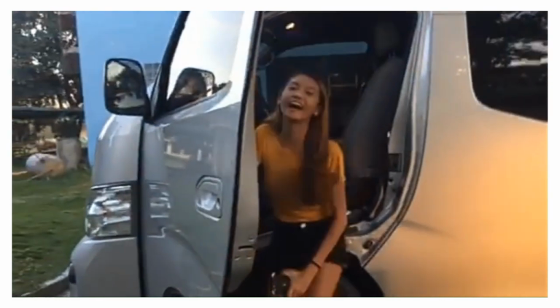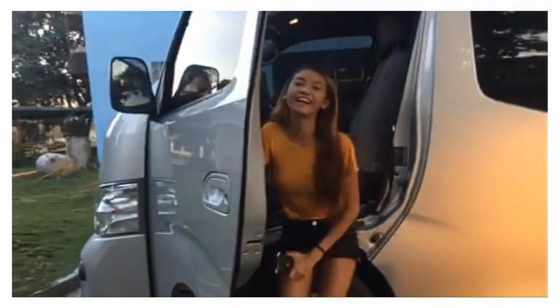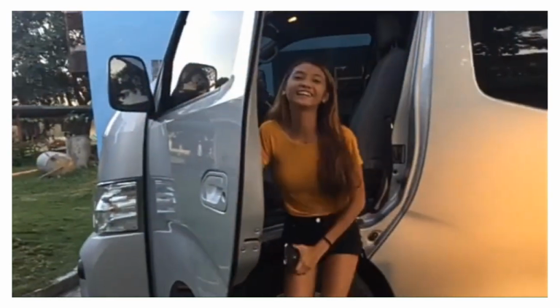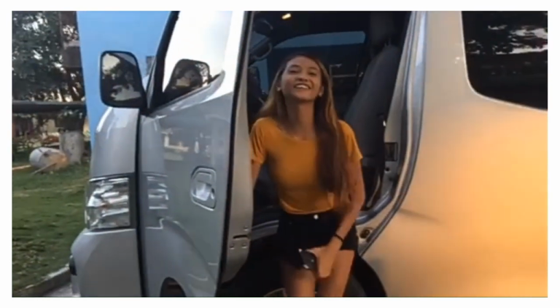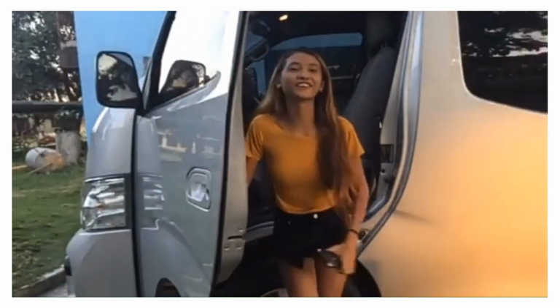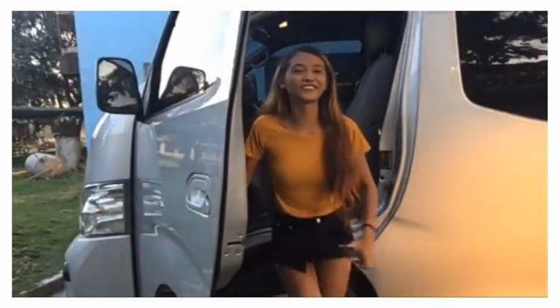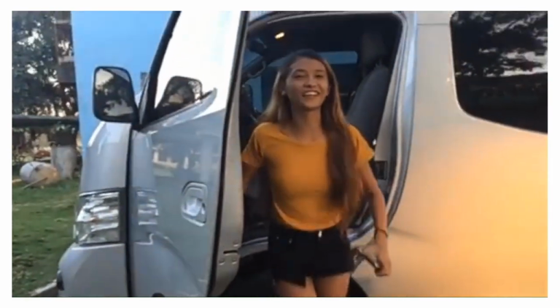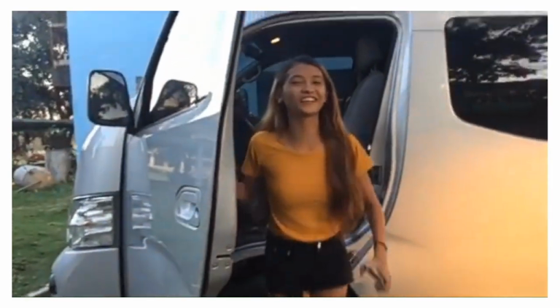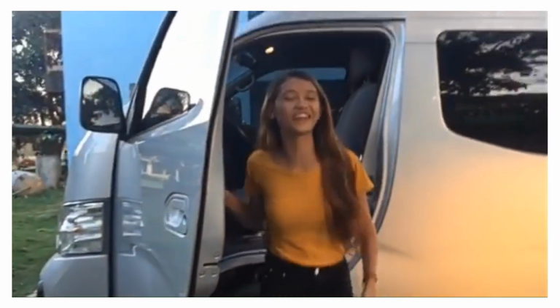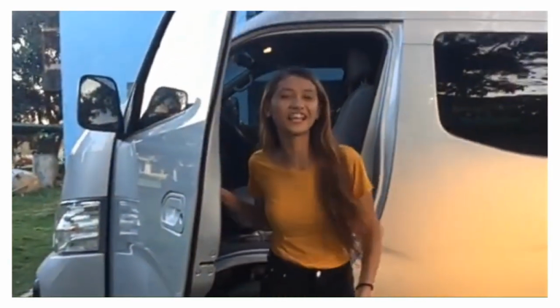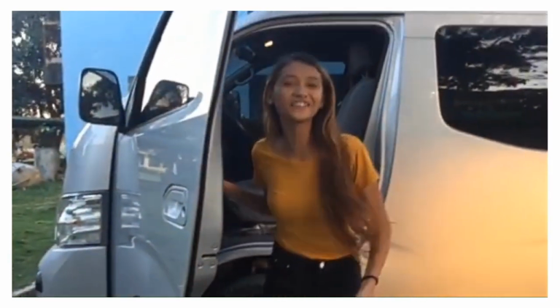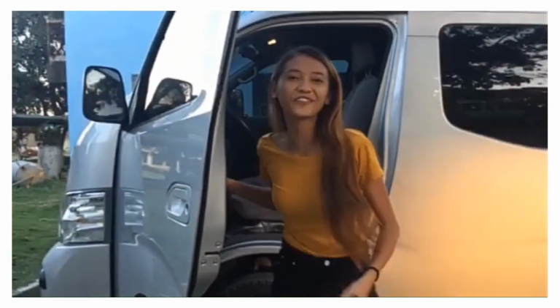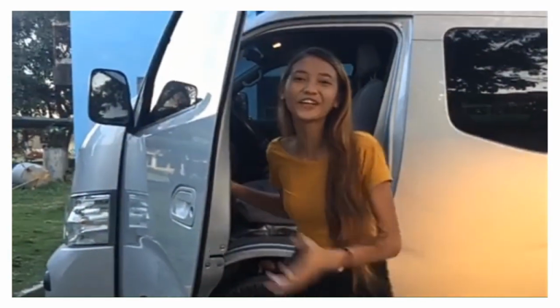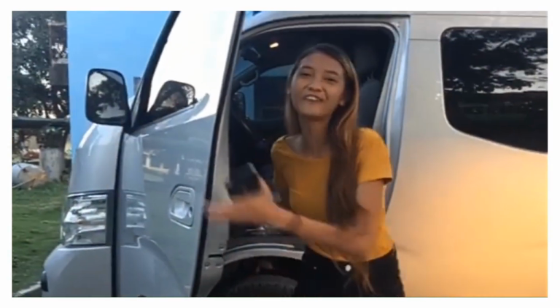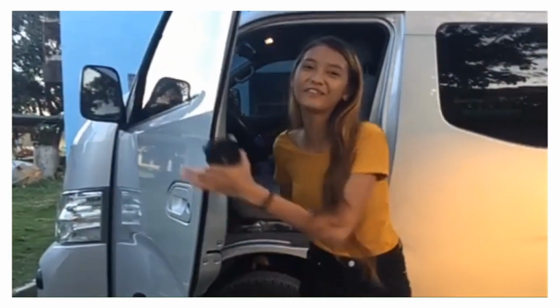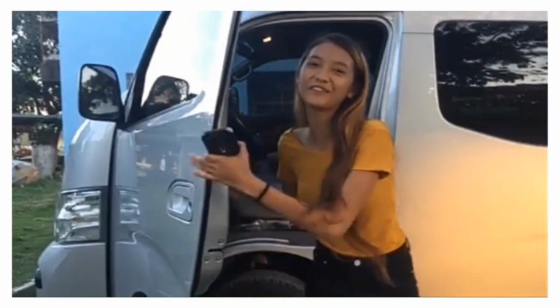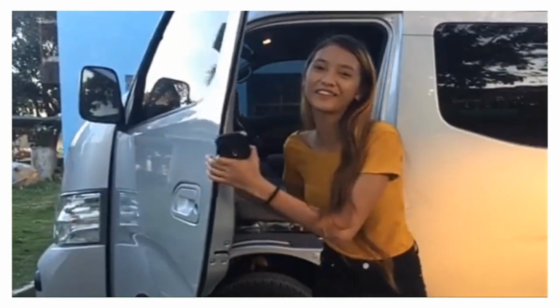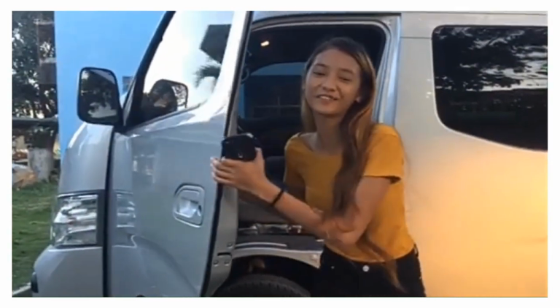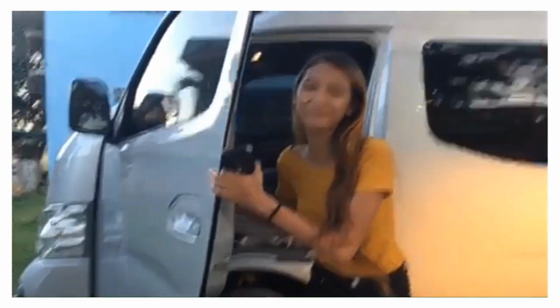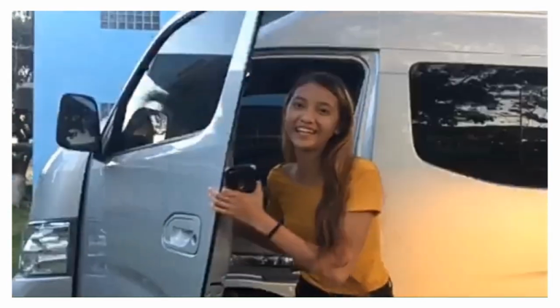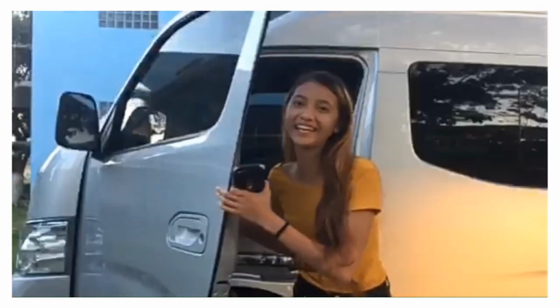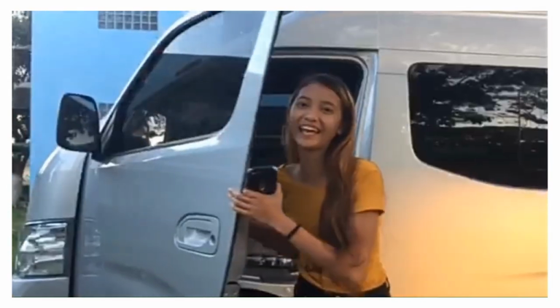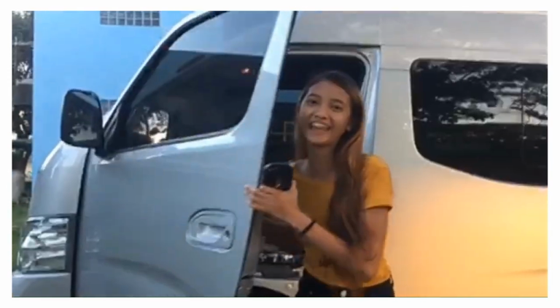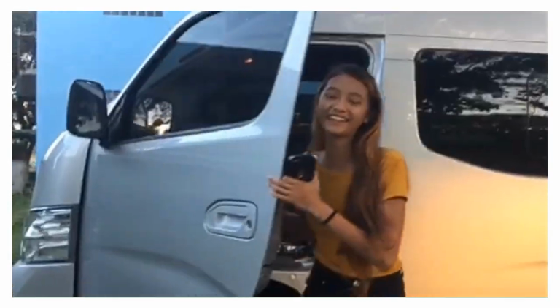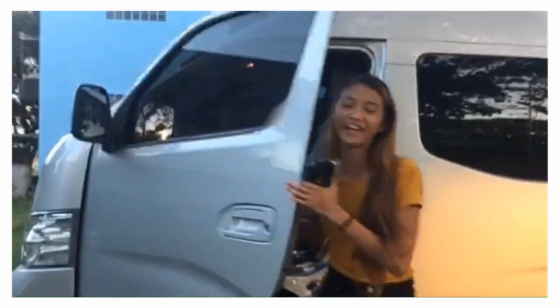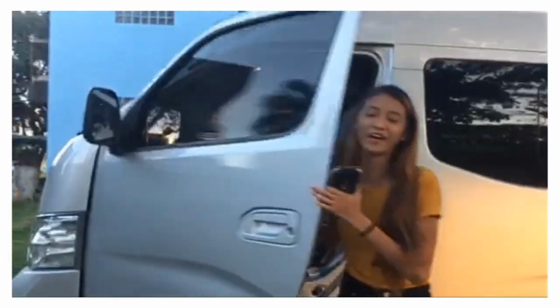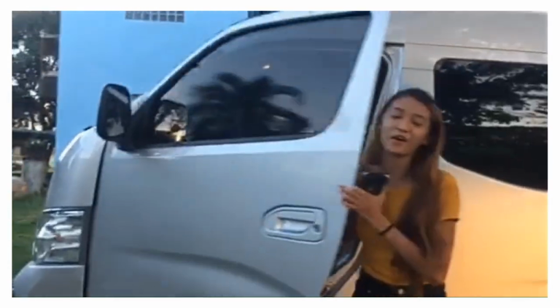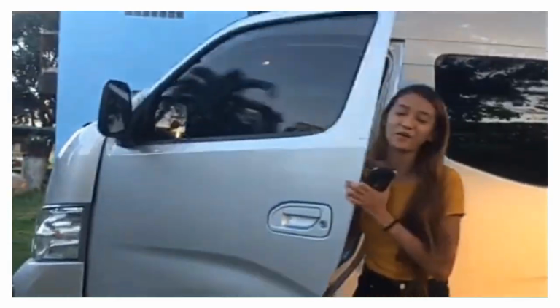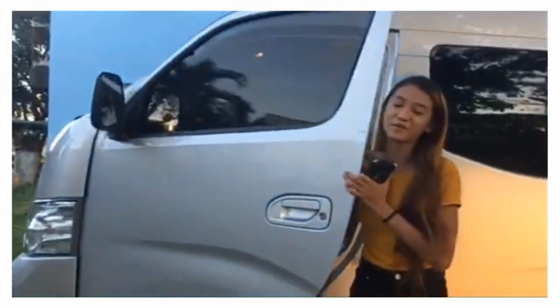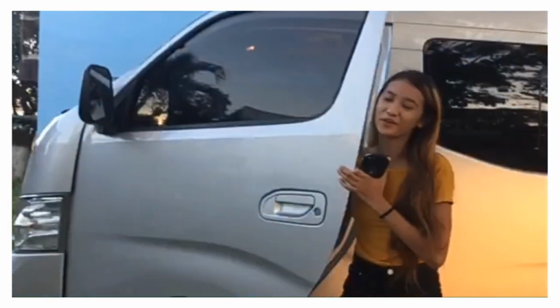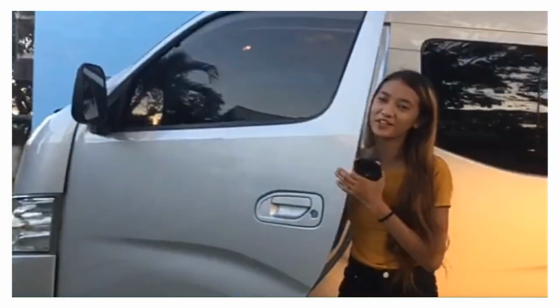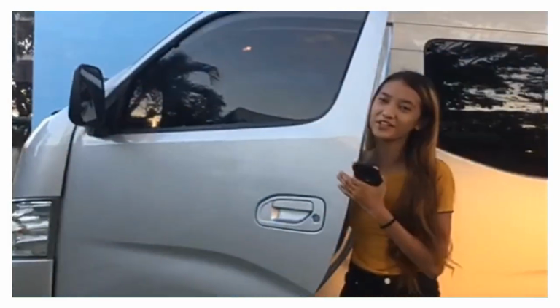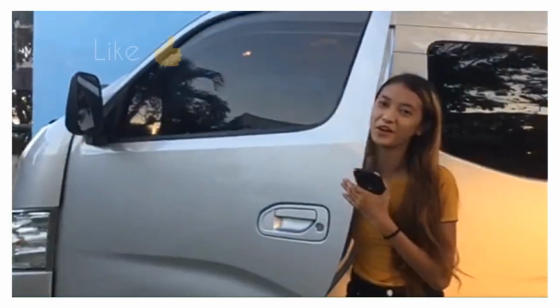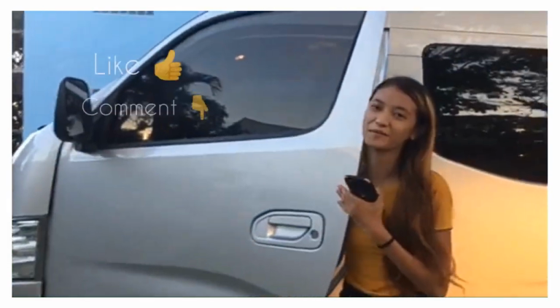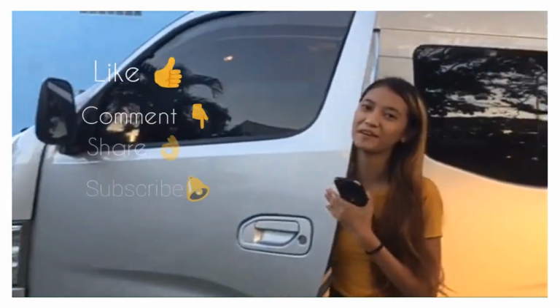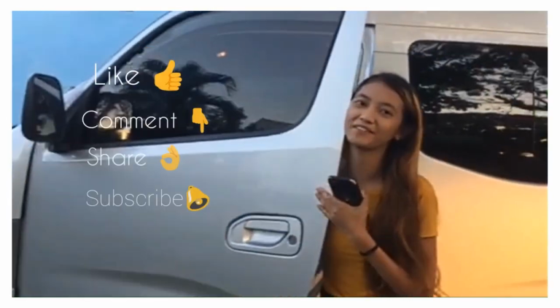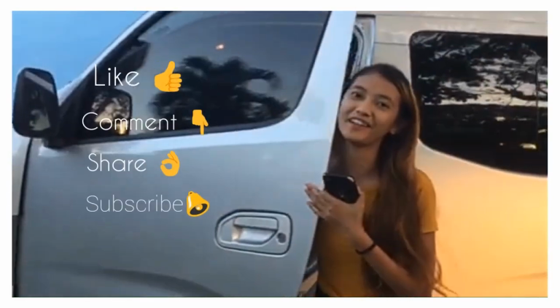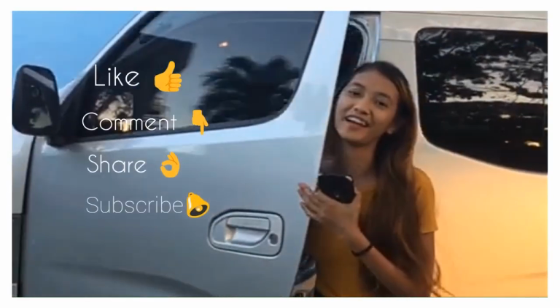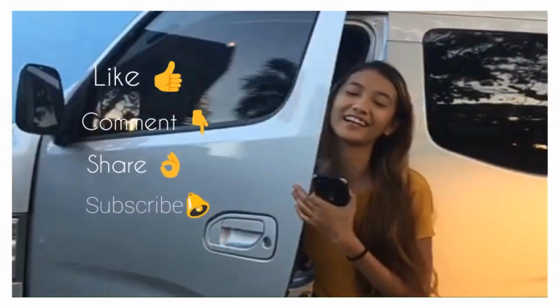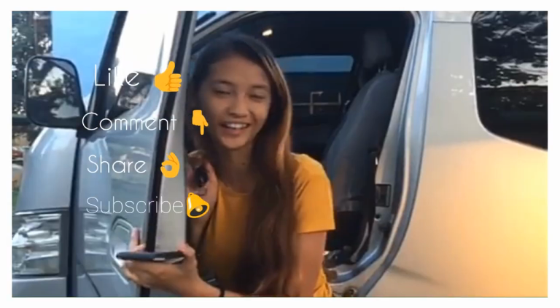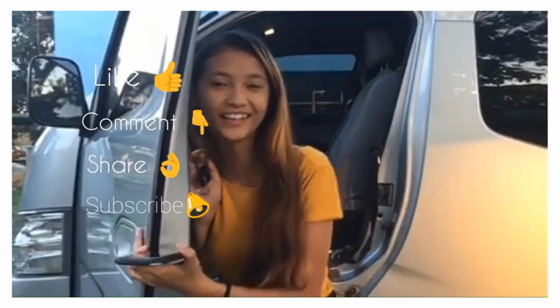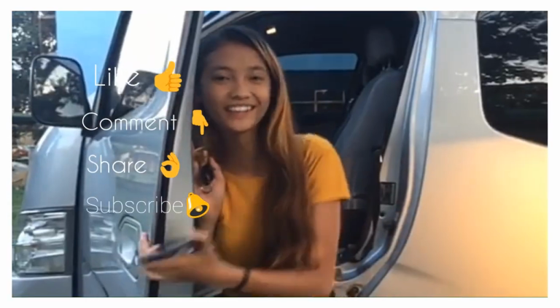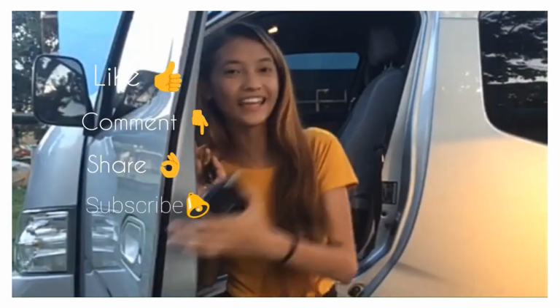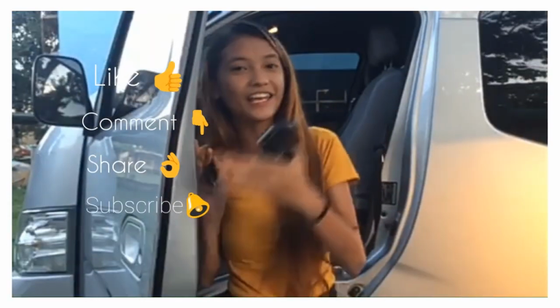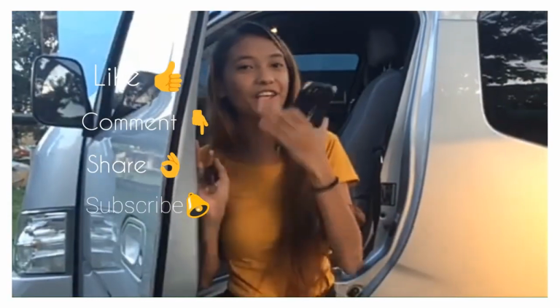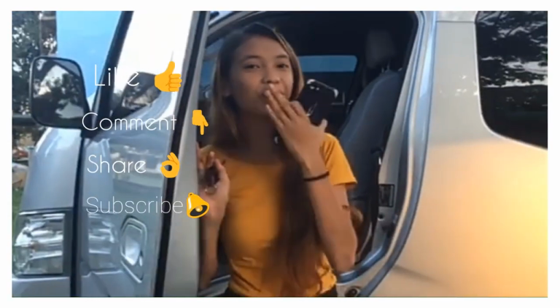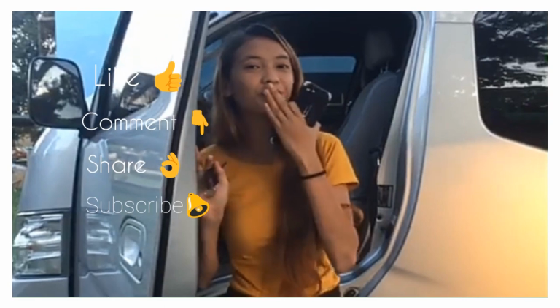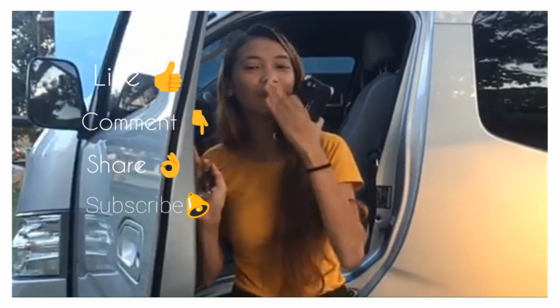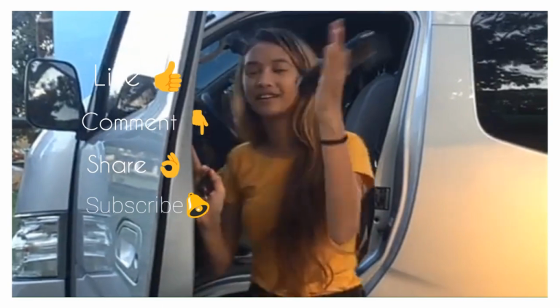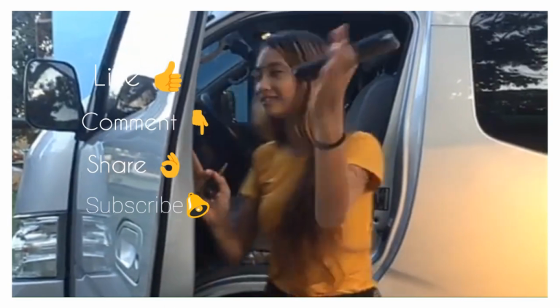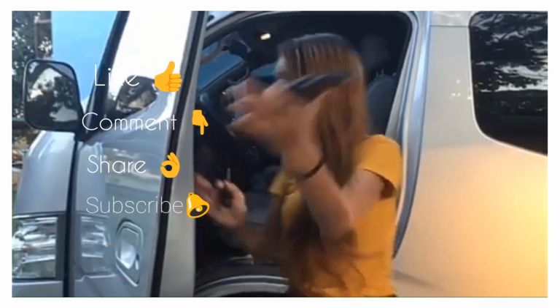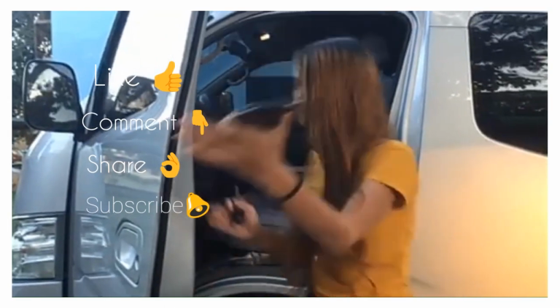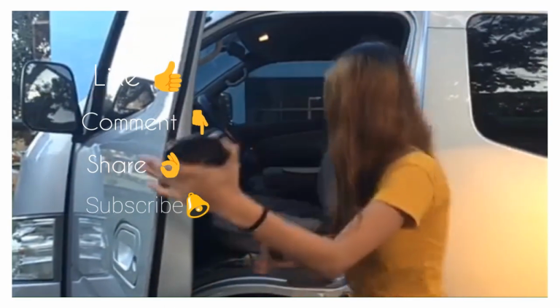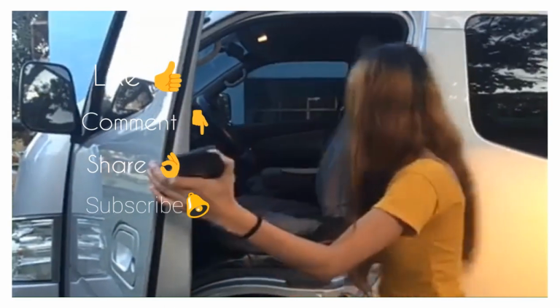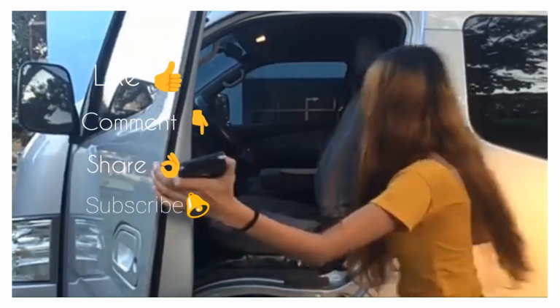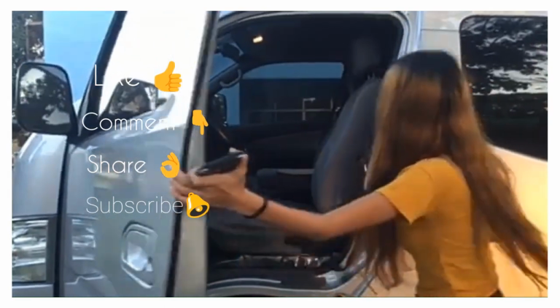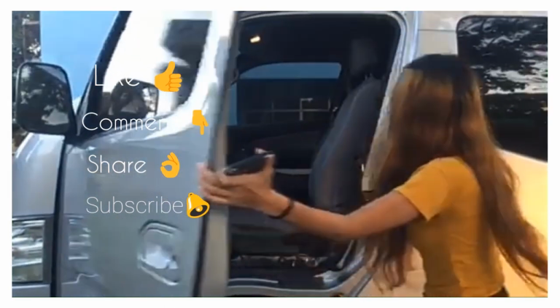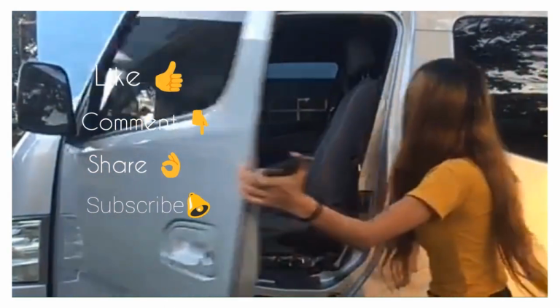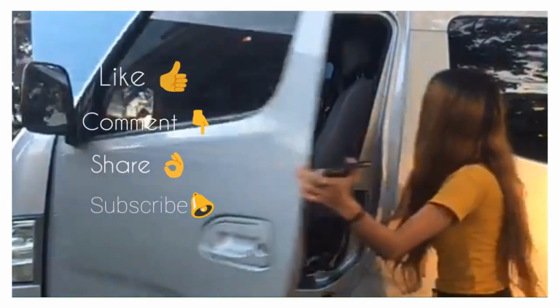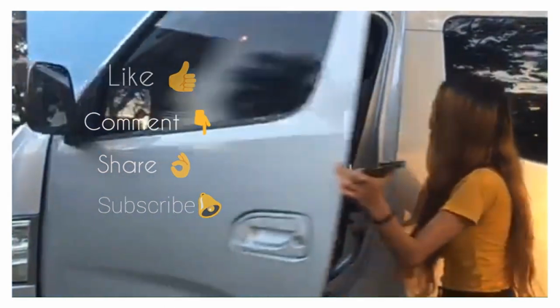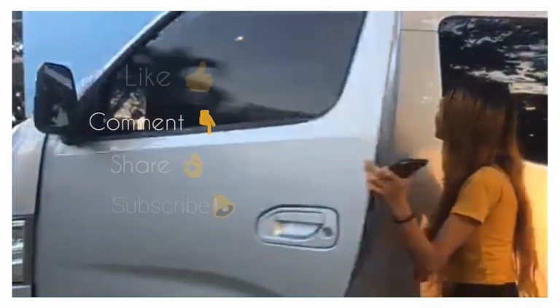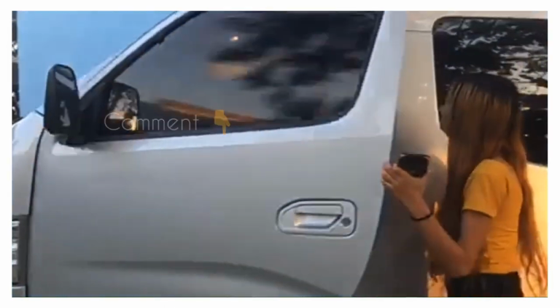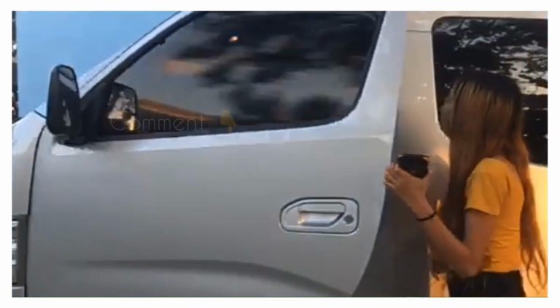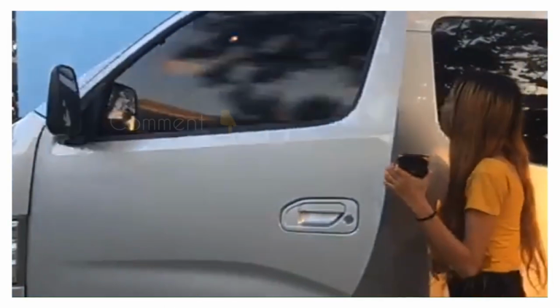Thank you guys for coming with me, and I hope you enjoy! Later everyone, thank you! Love you too!